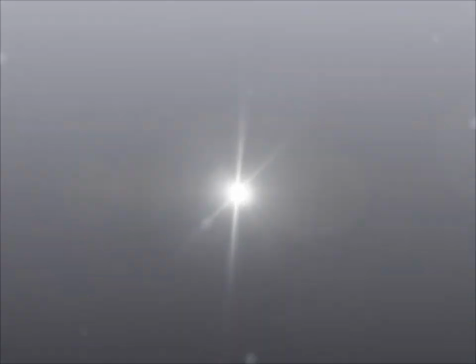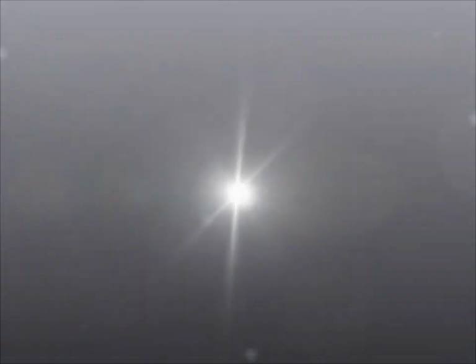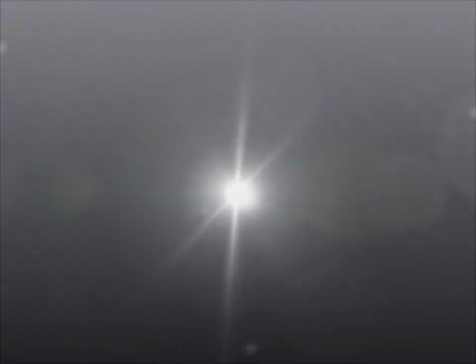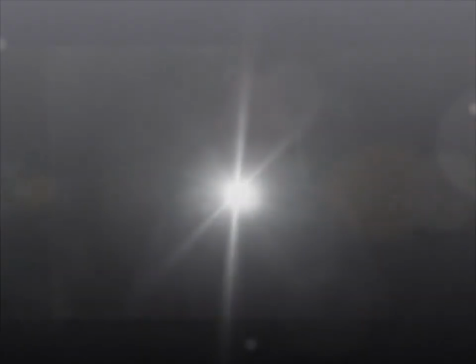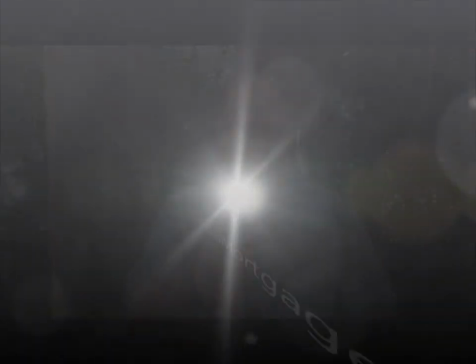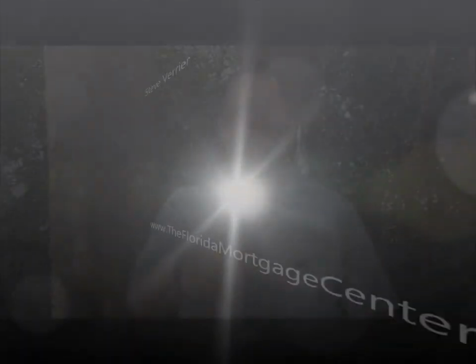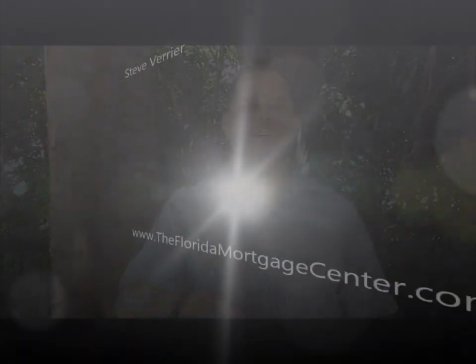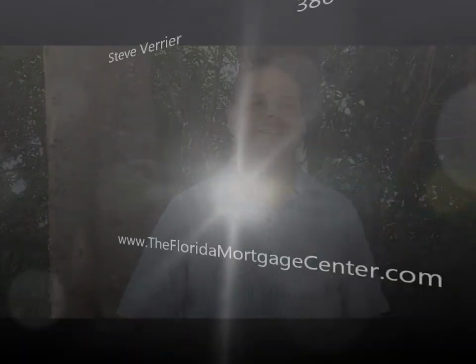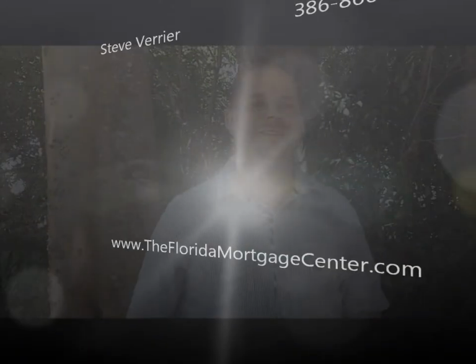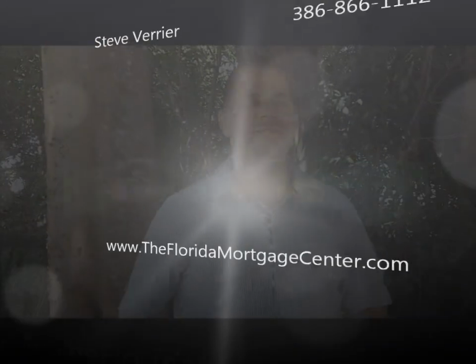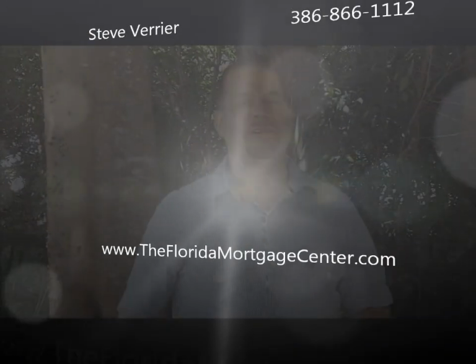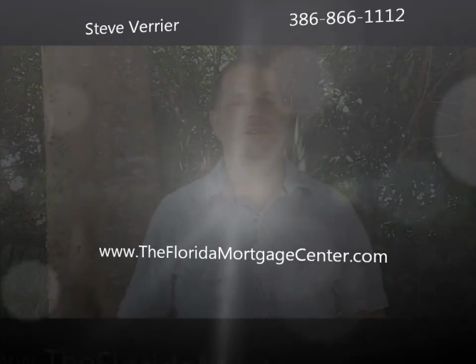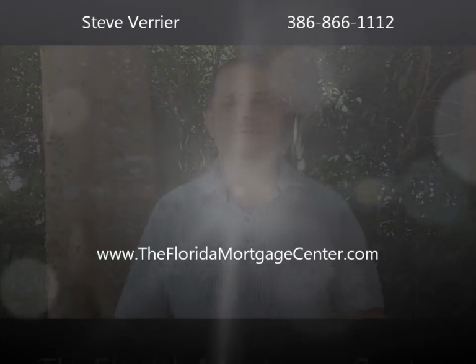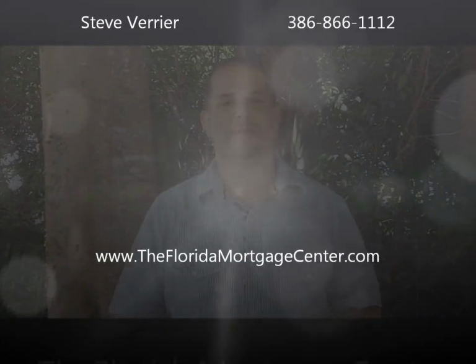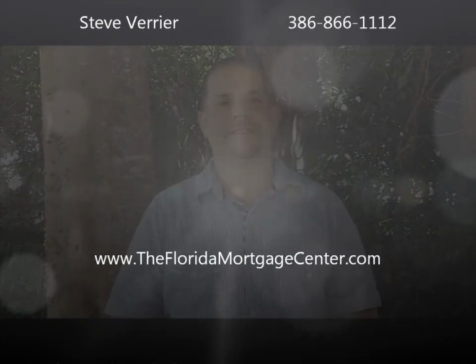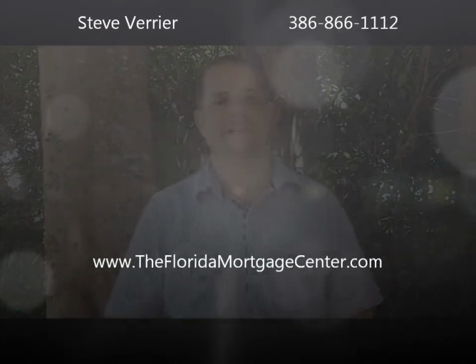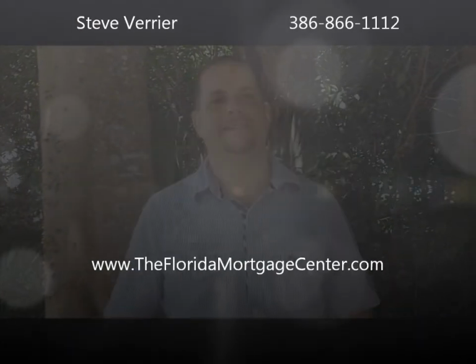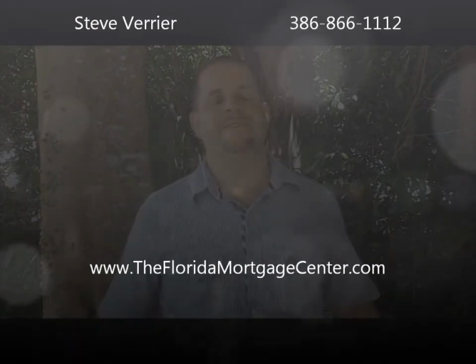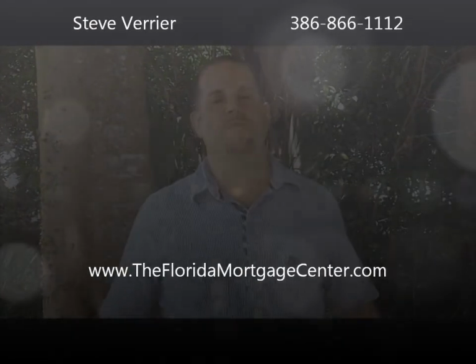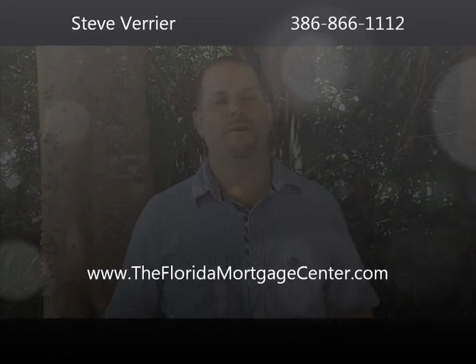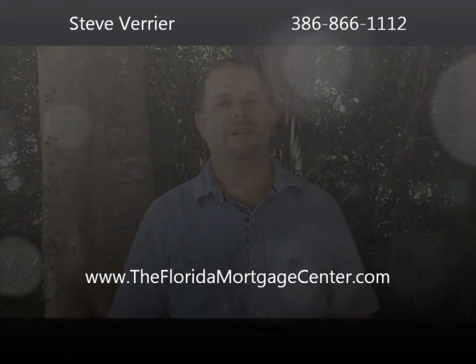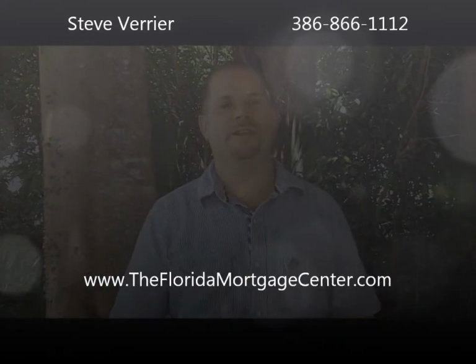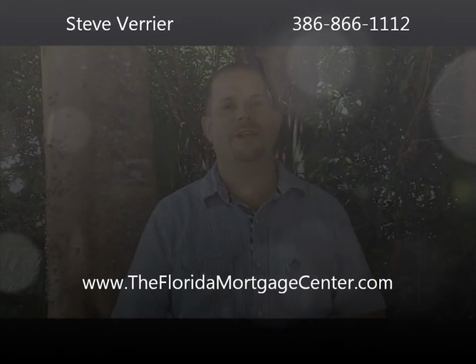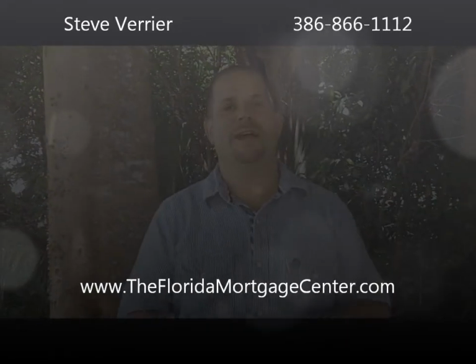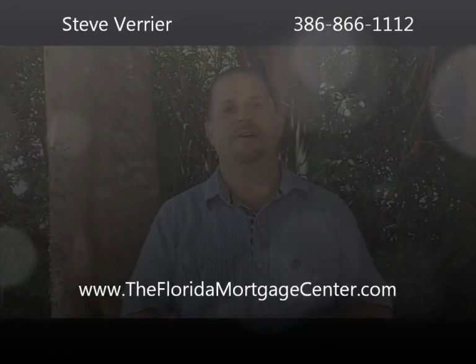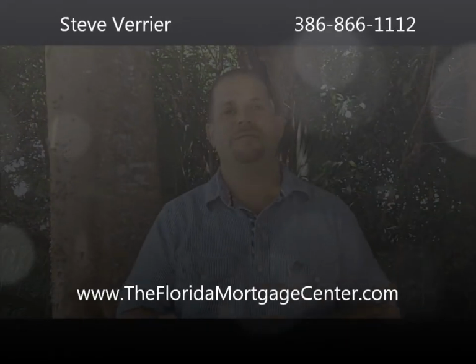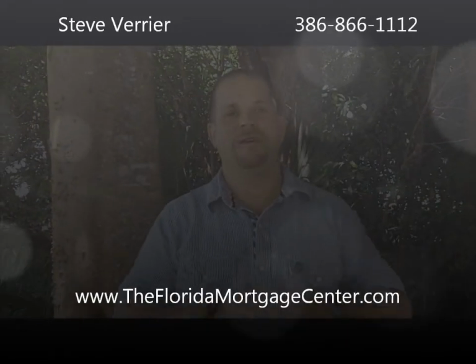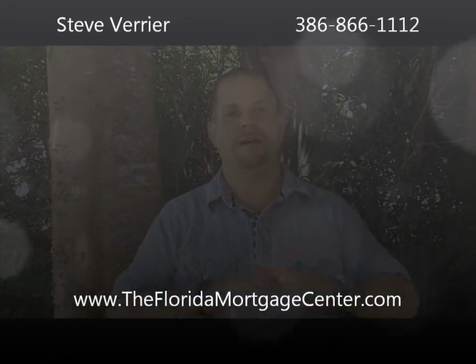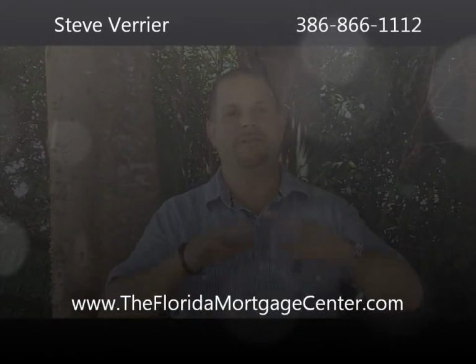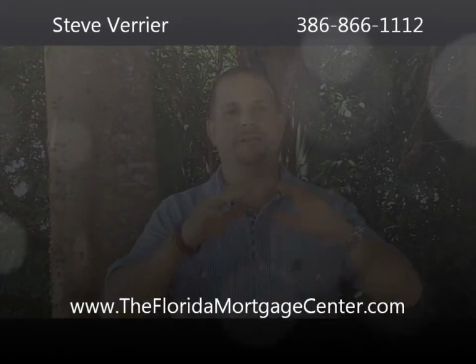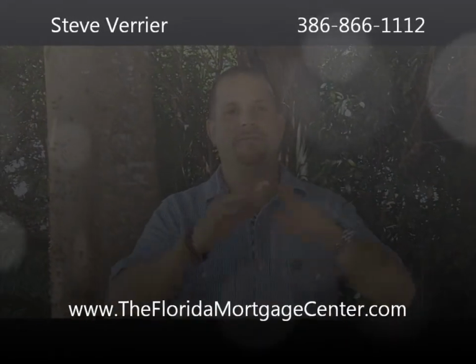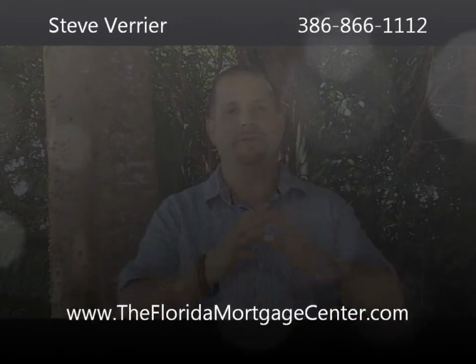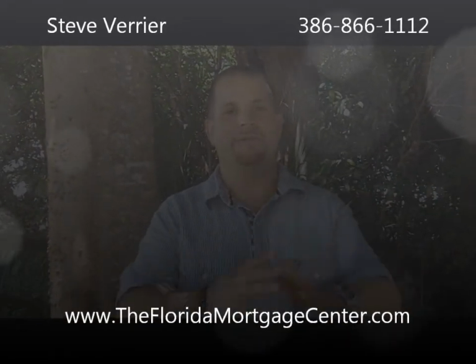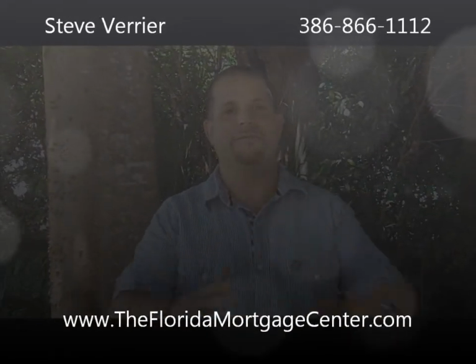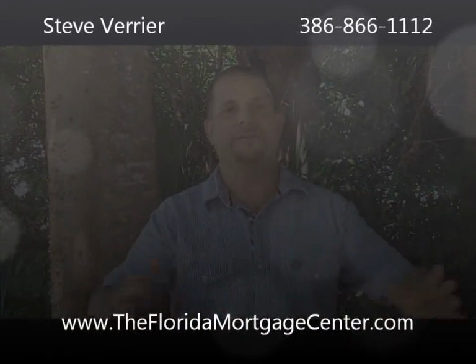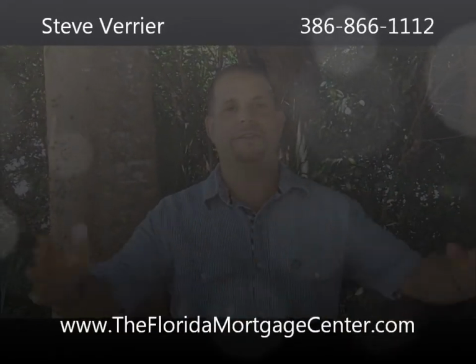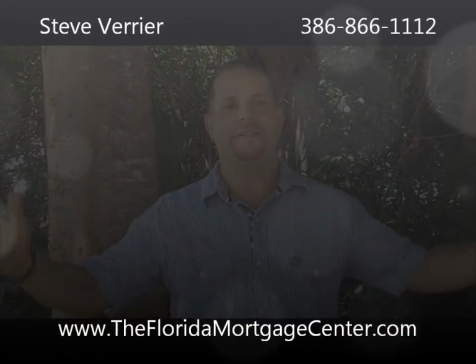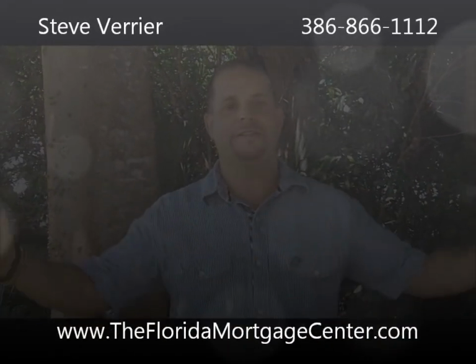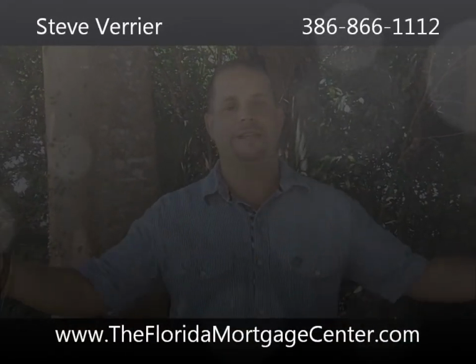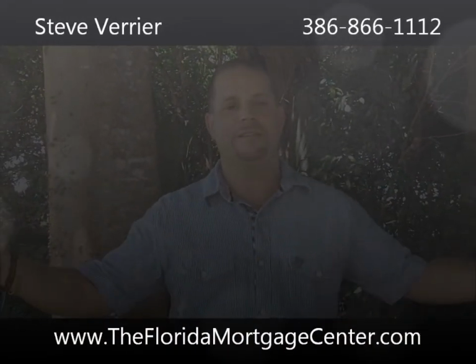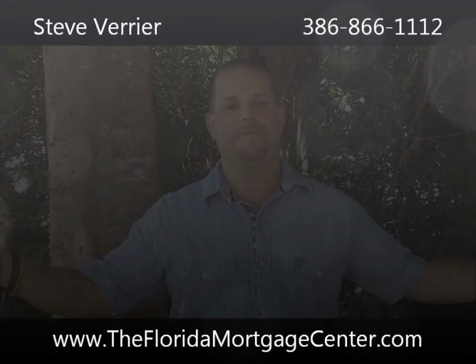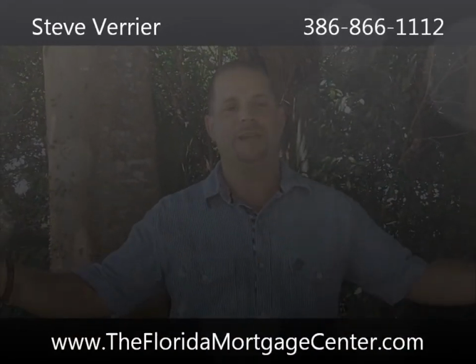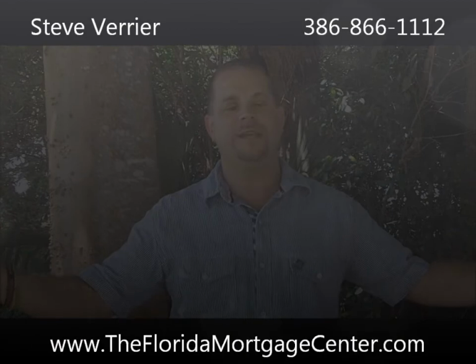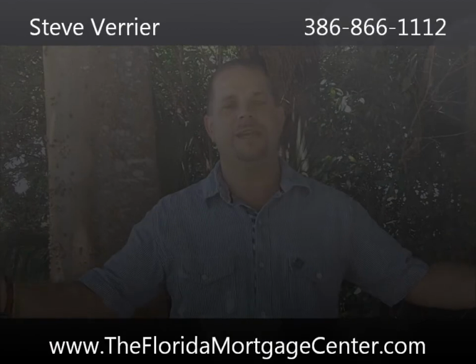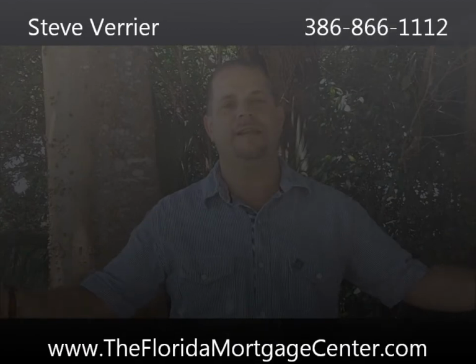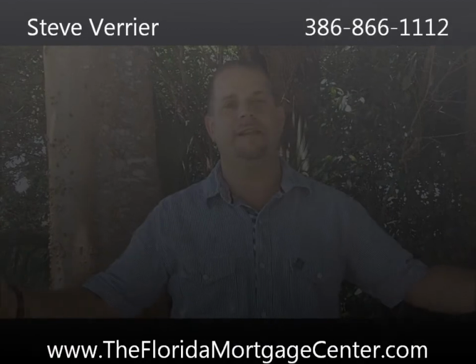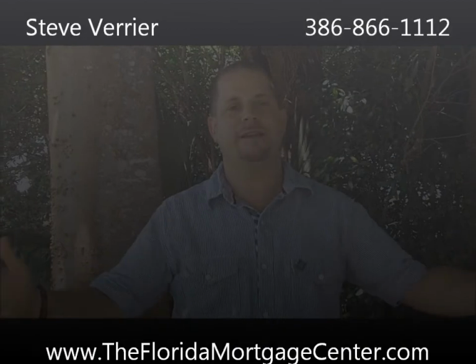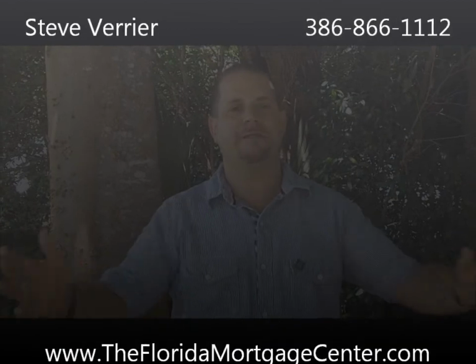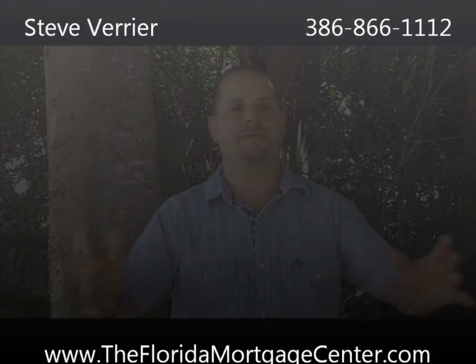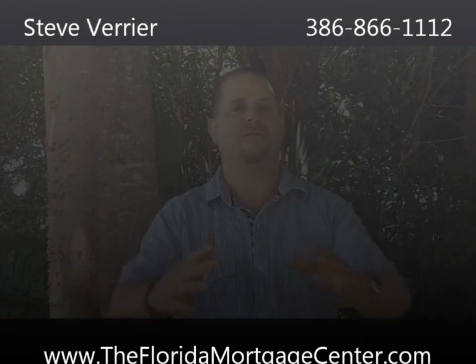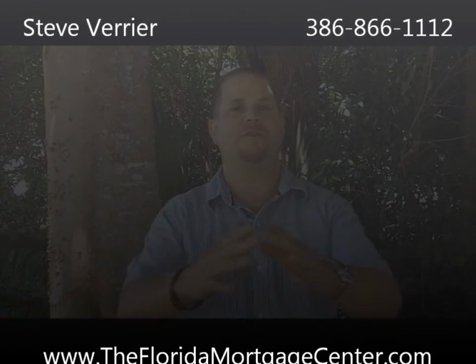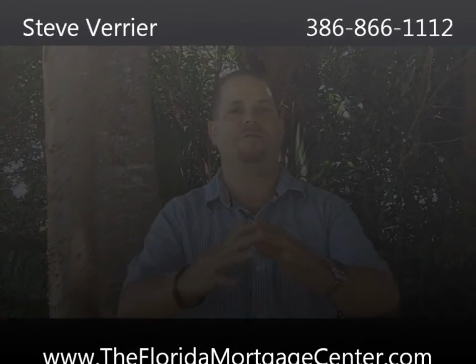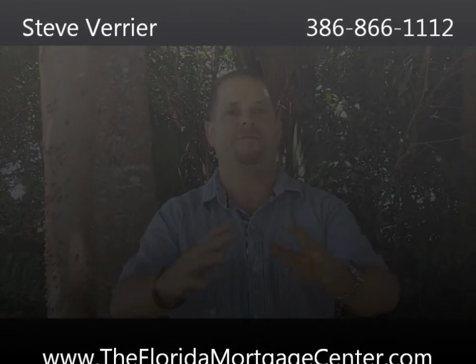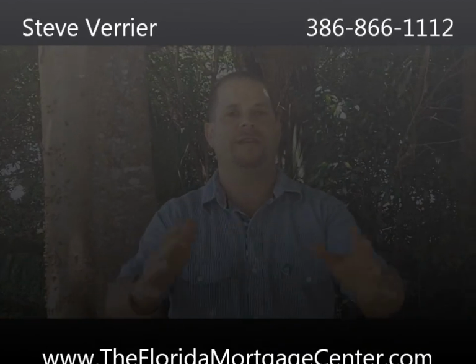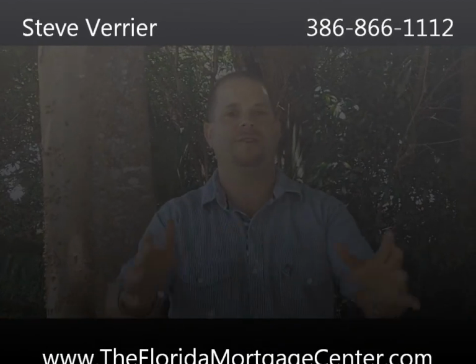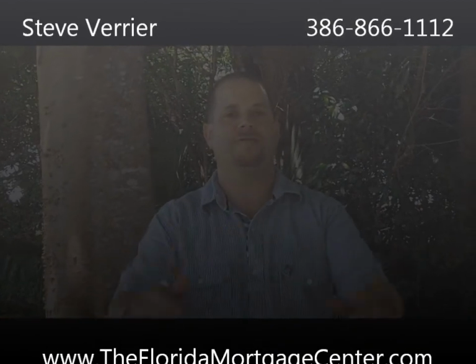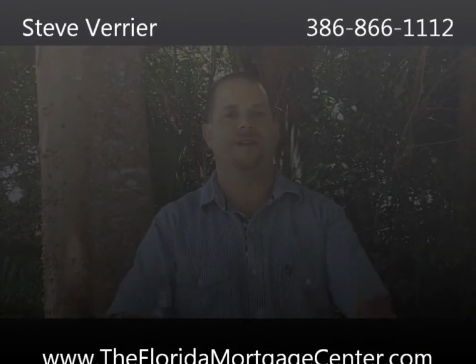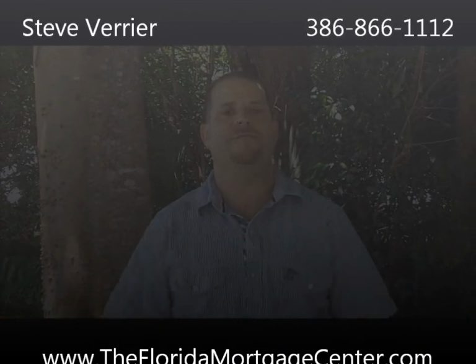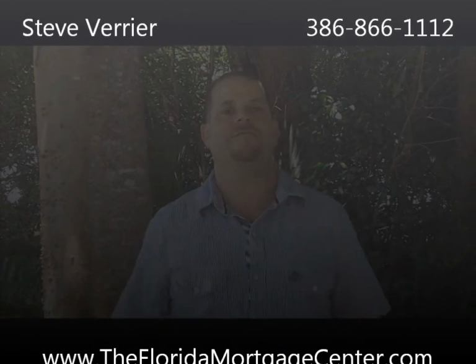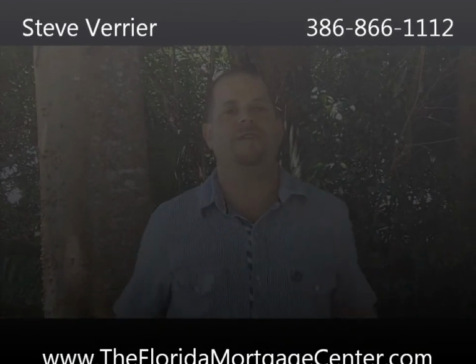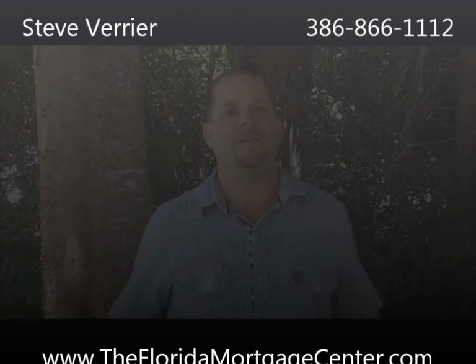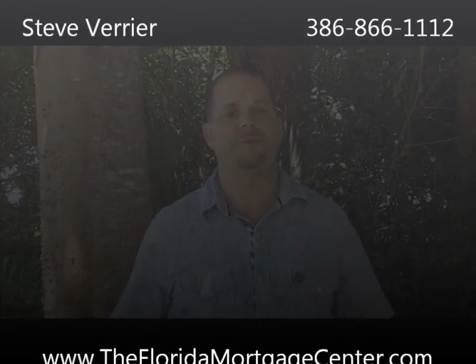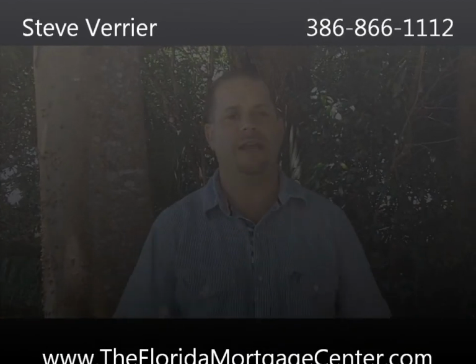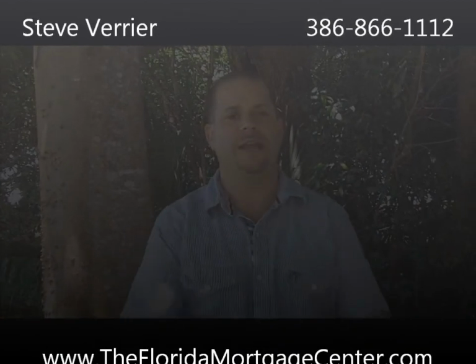Hey everyone, it's Steve Verrier with Lake State Mortgage. I hope you're having a beautiful extended weekend and have all your plans ready for Labor Day.